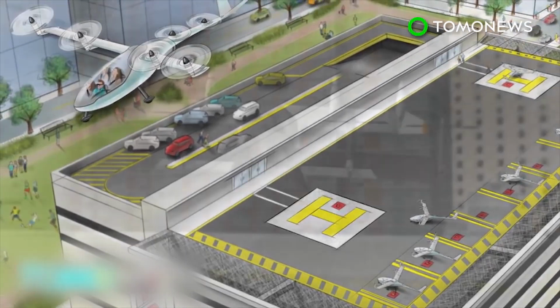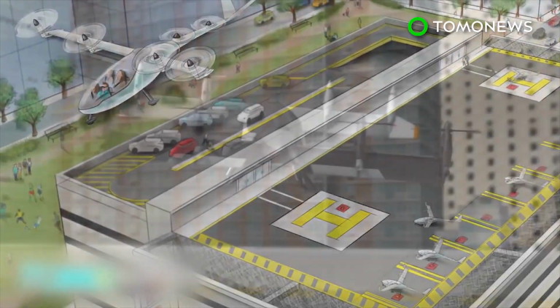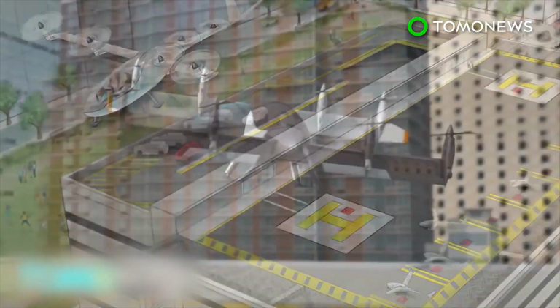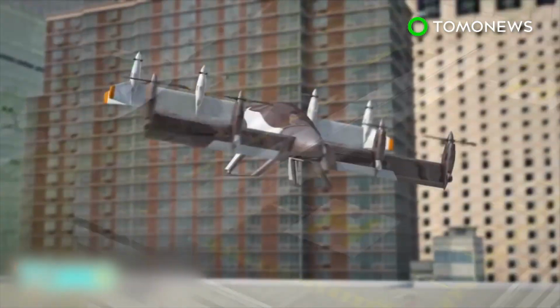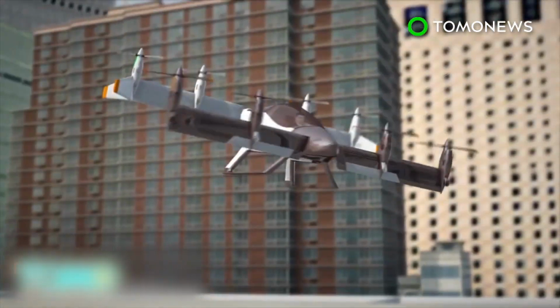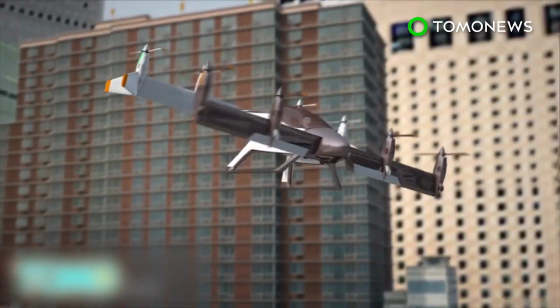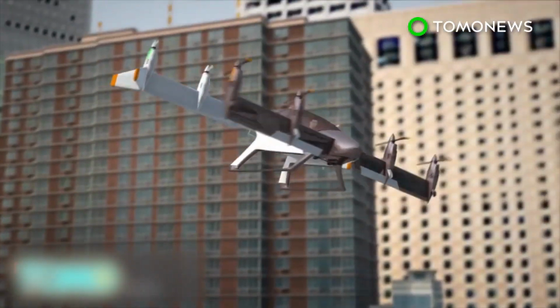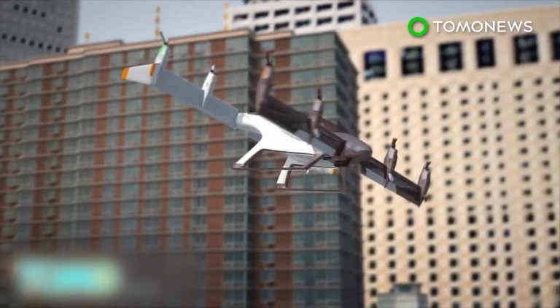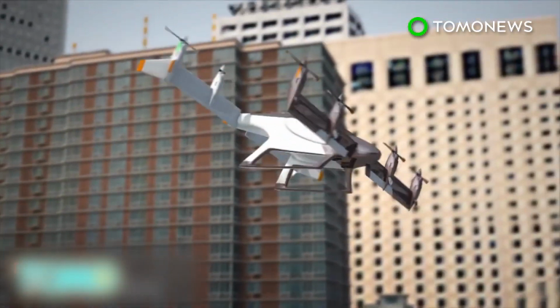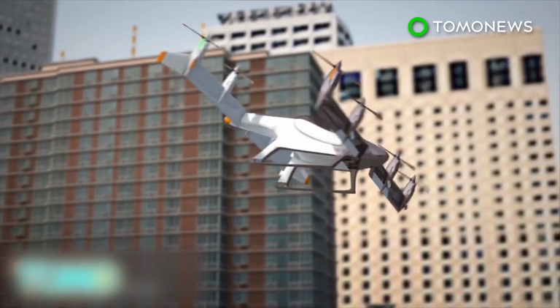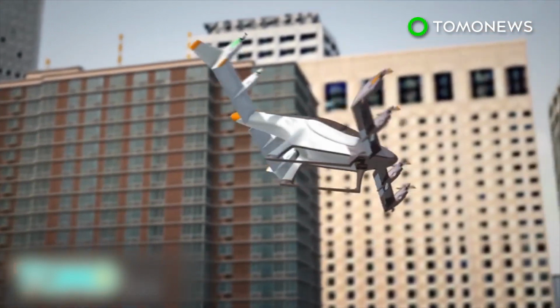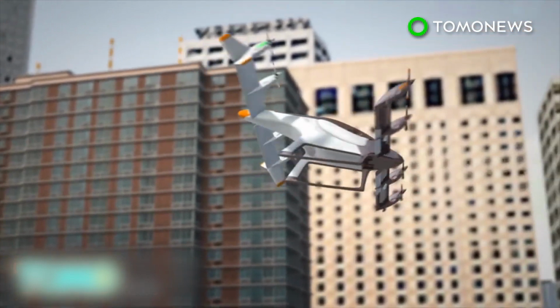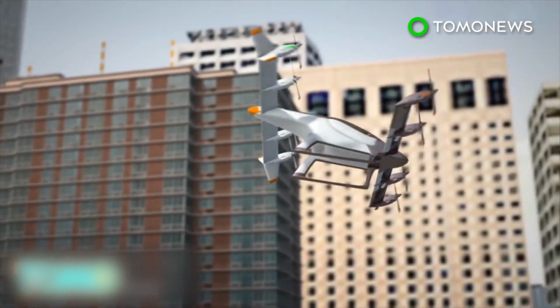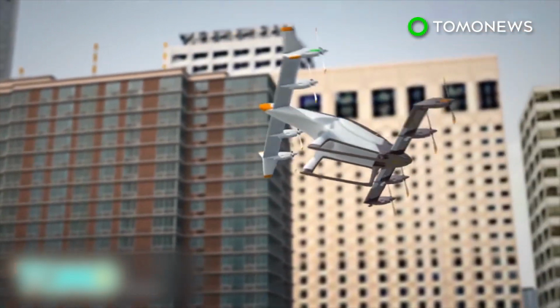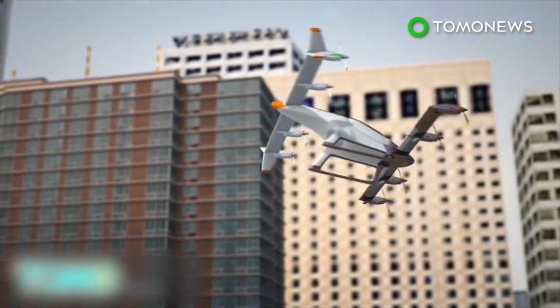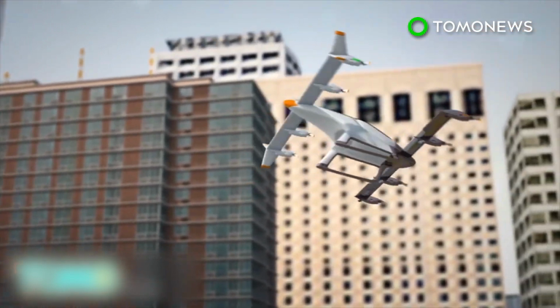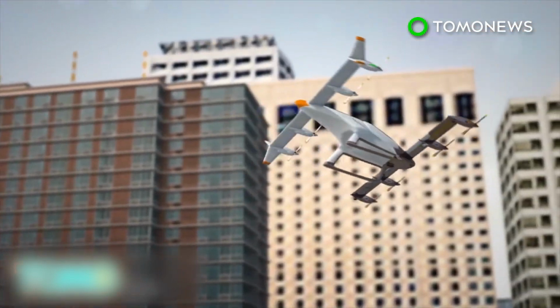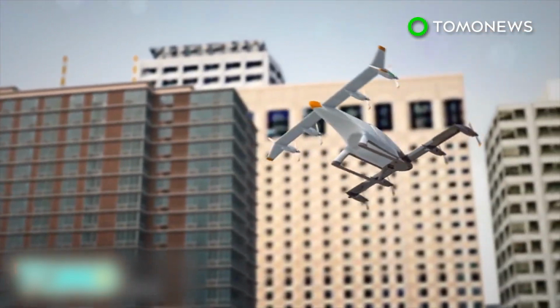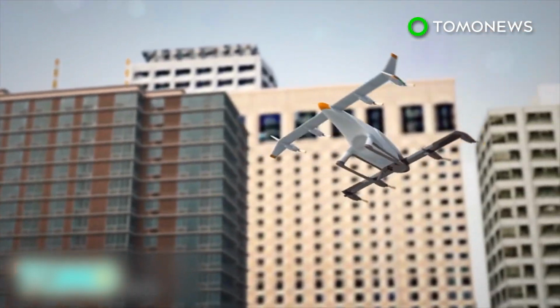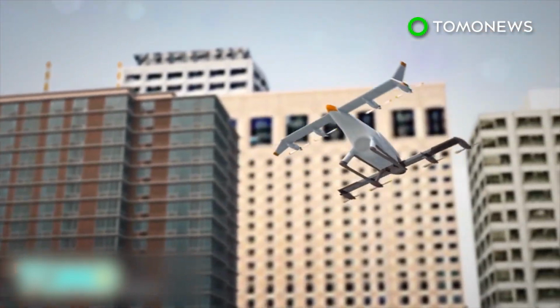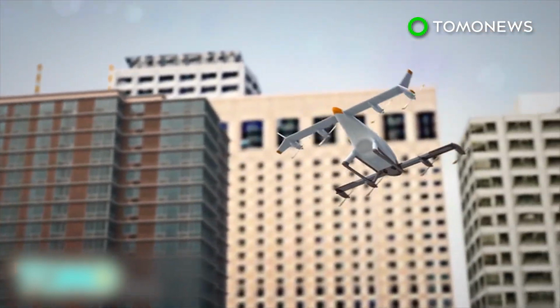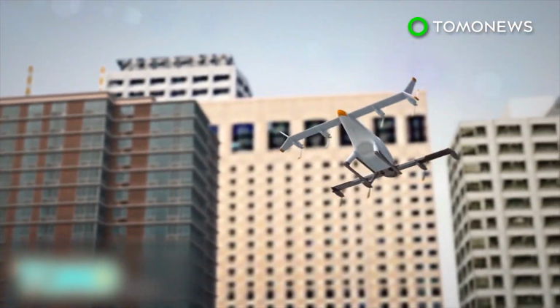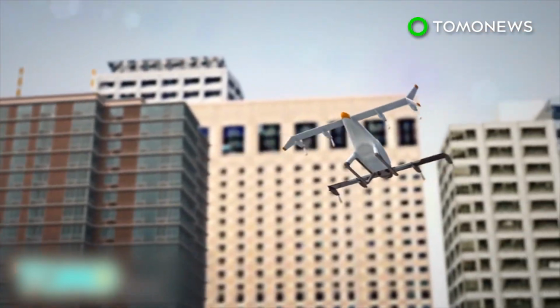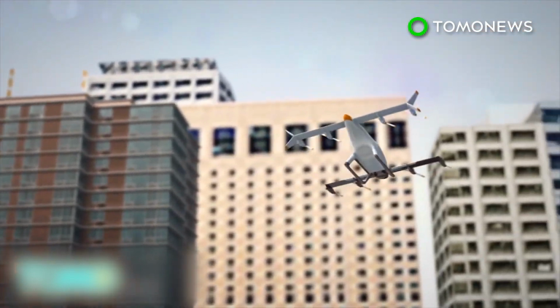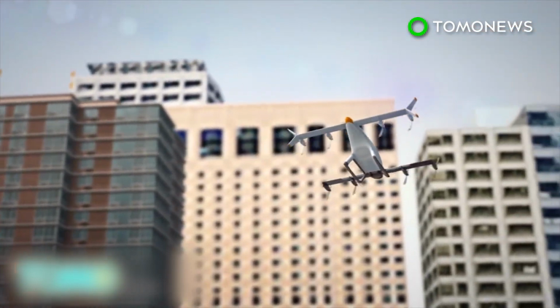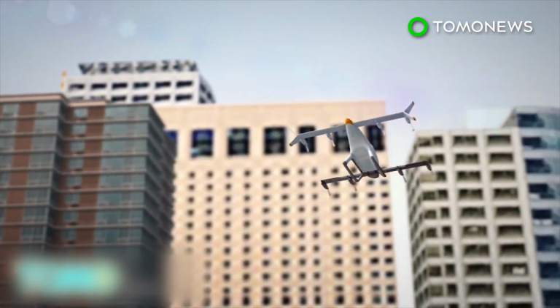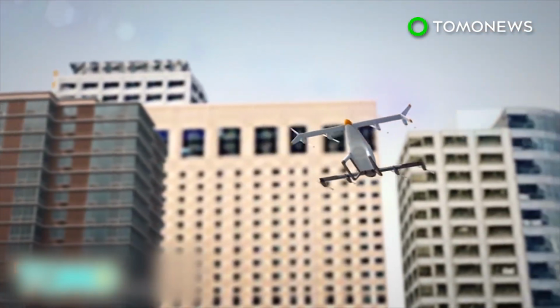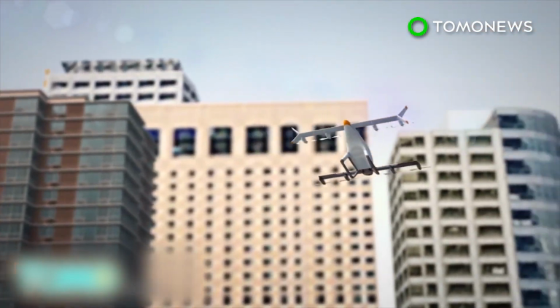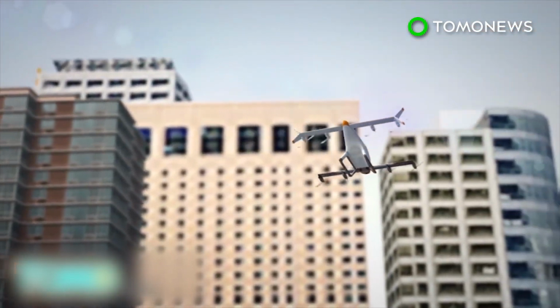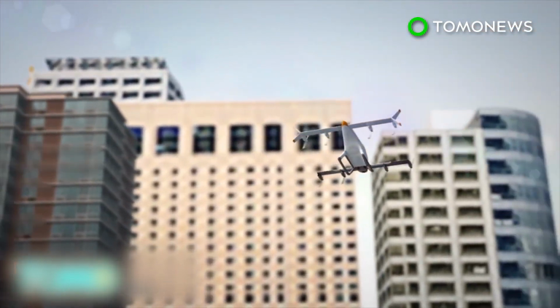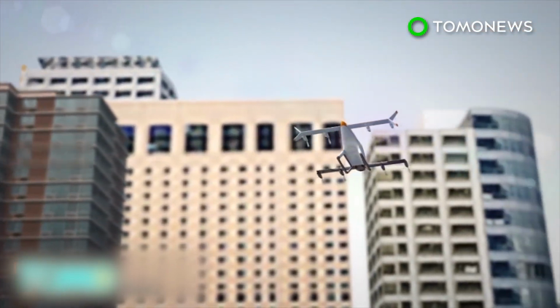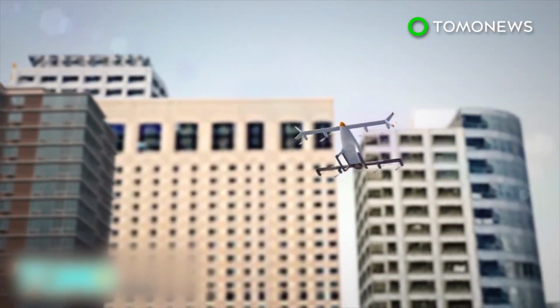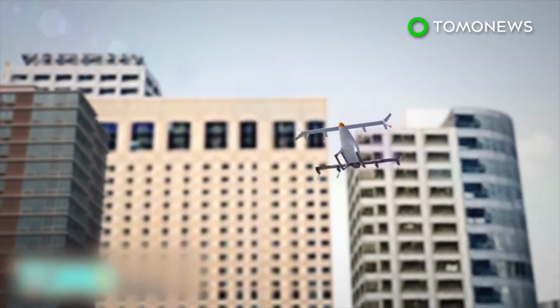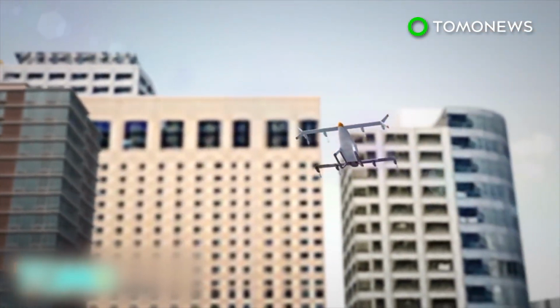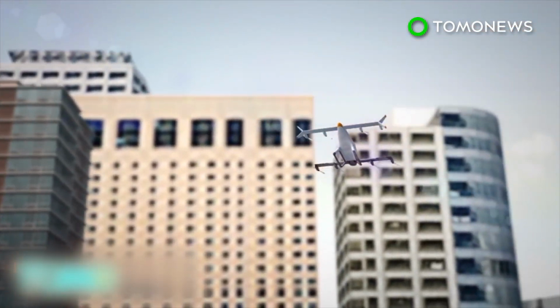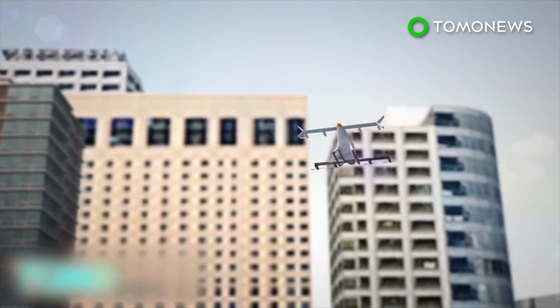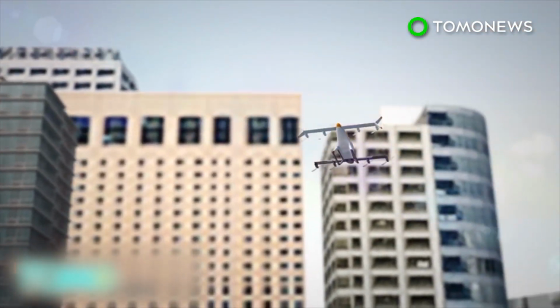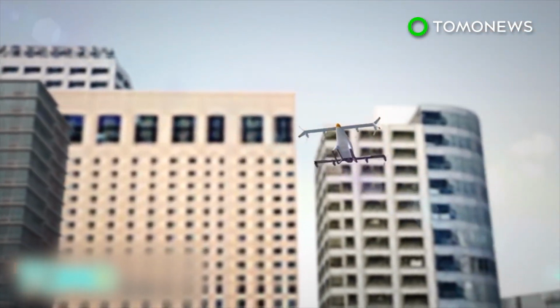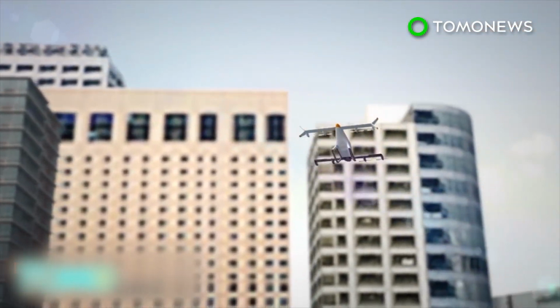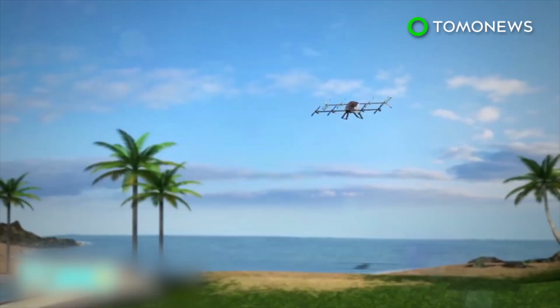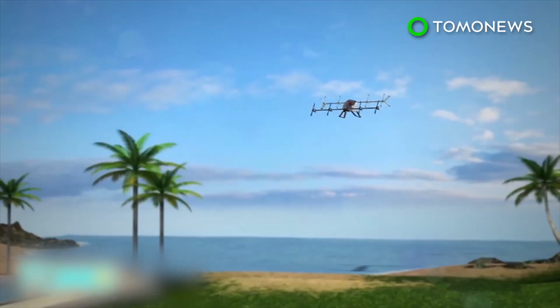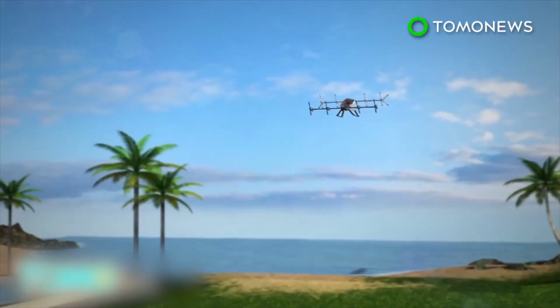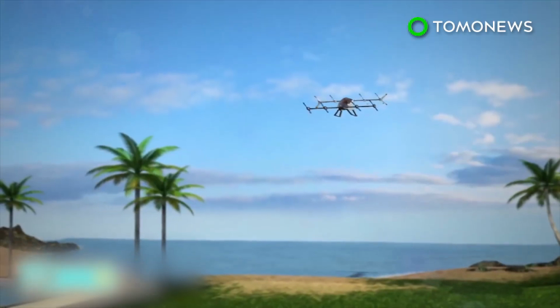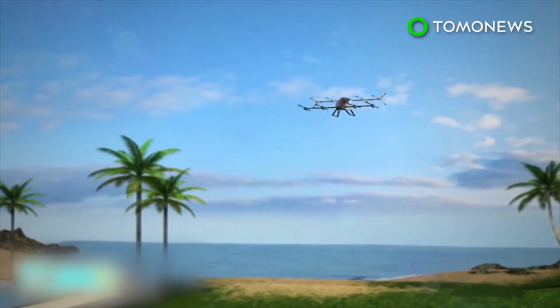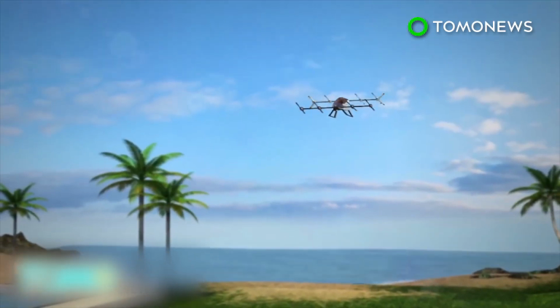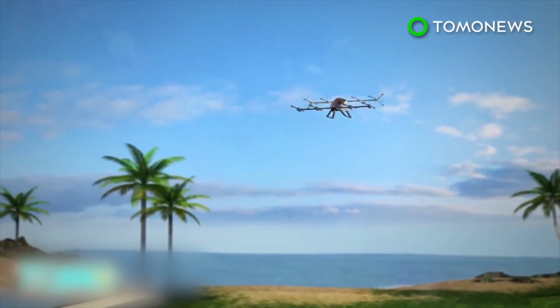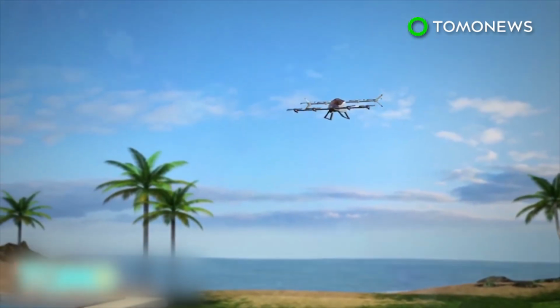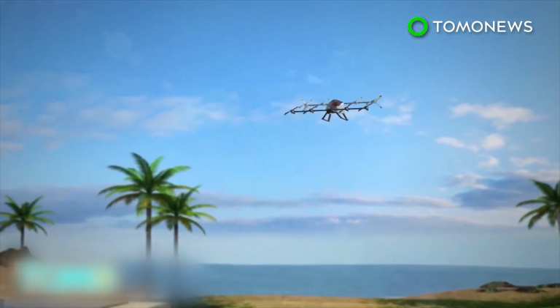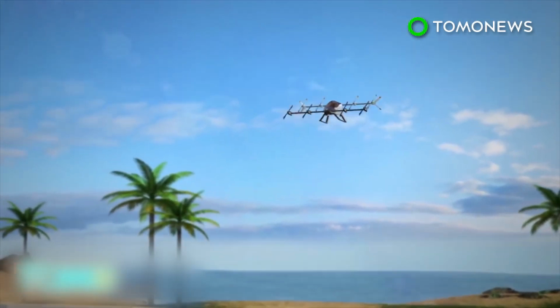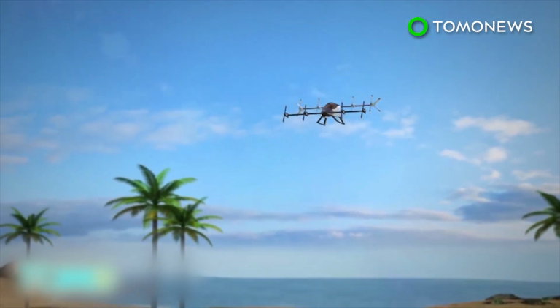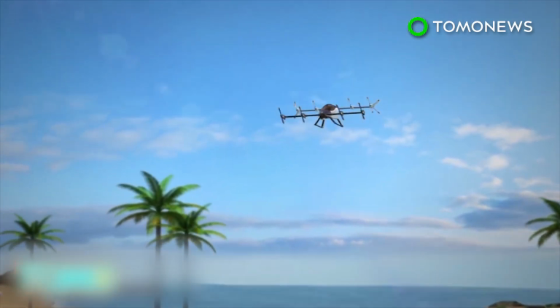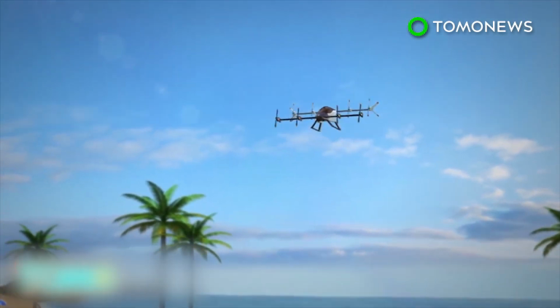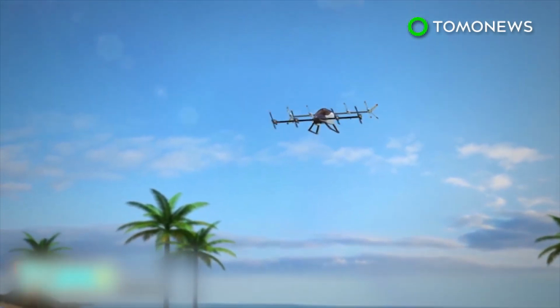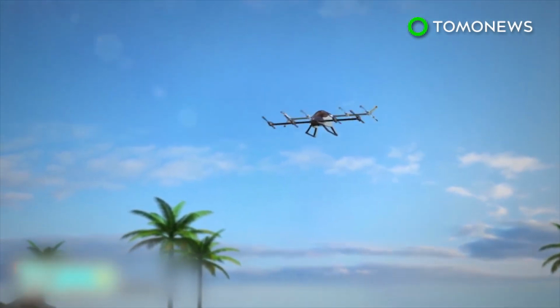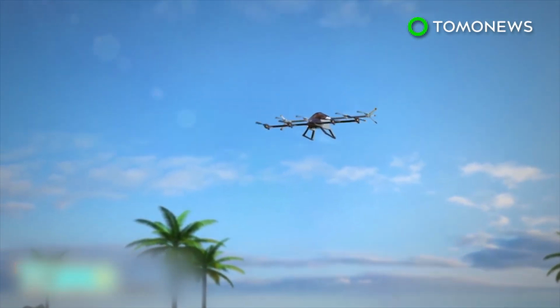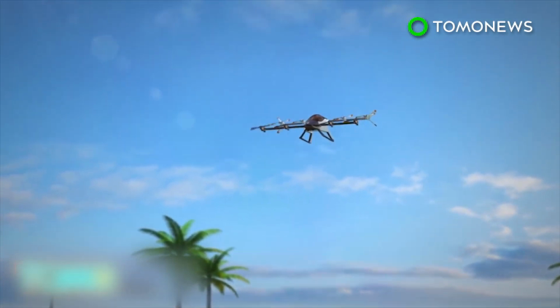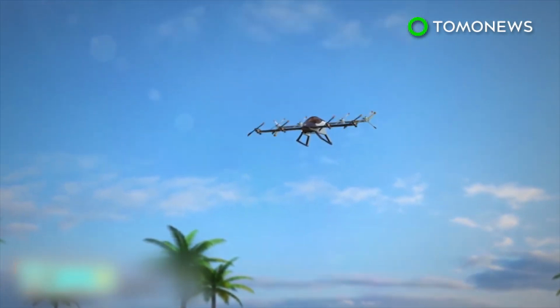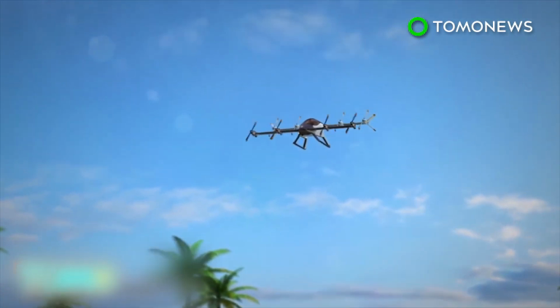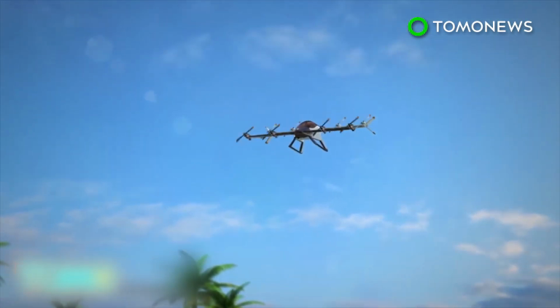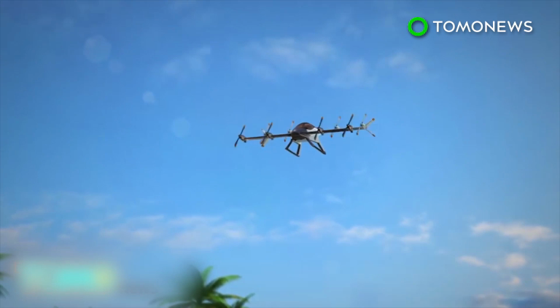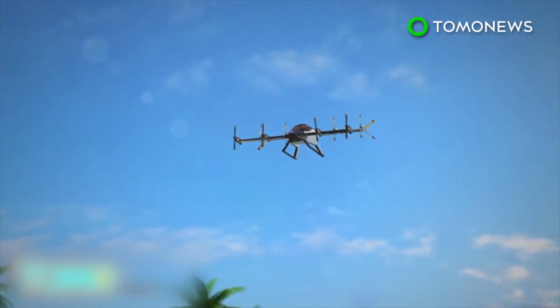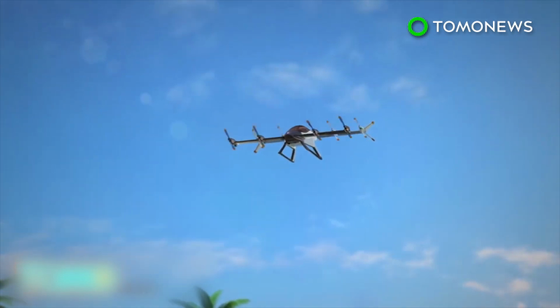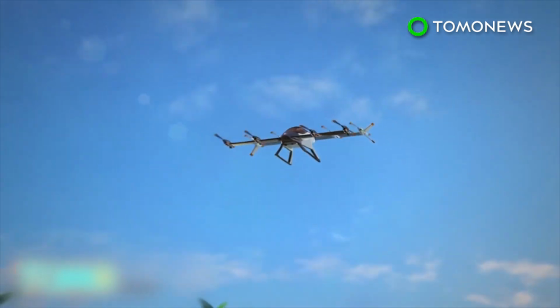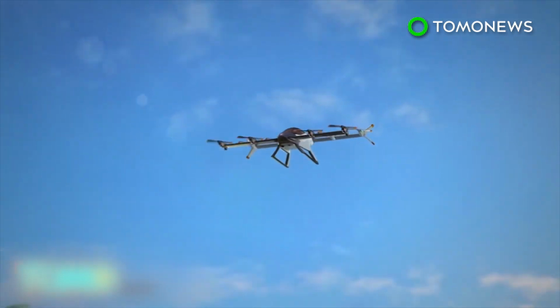Hopefully that day won't be too much longer. Remember, the Jetsons envisioned flying cars more than 50 years ago.